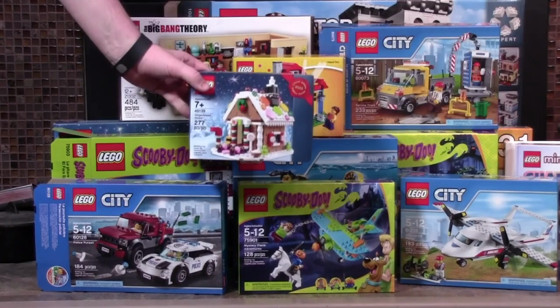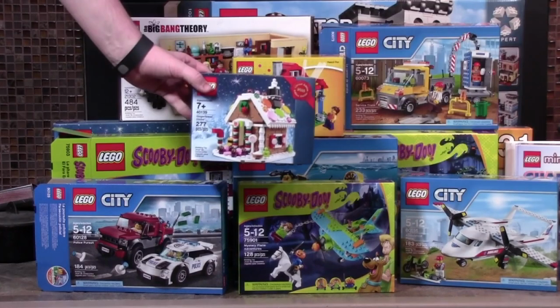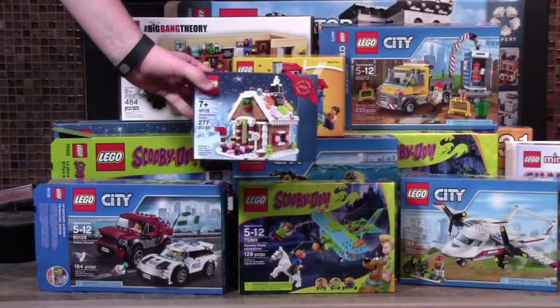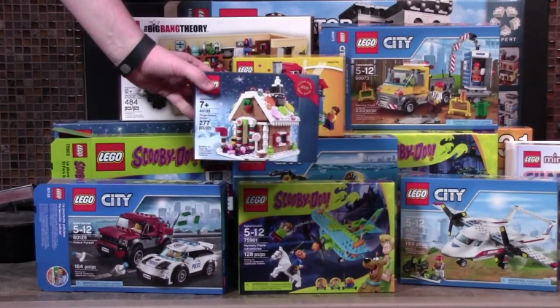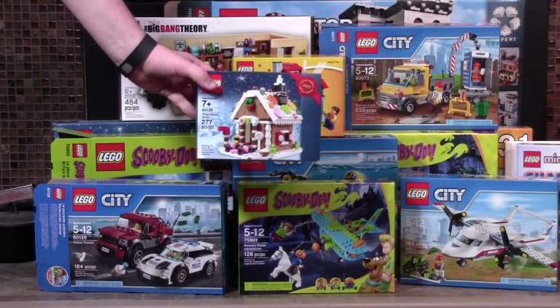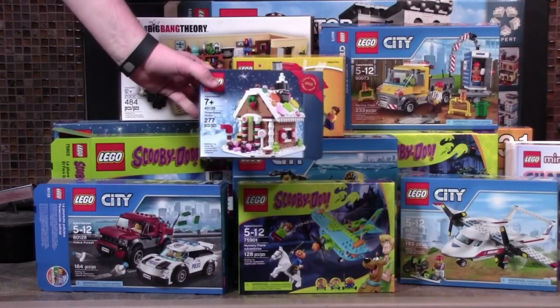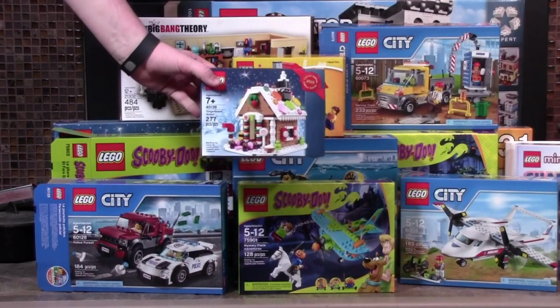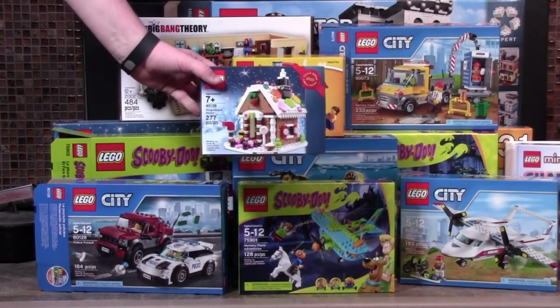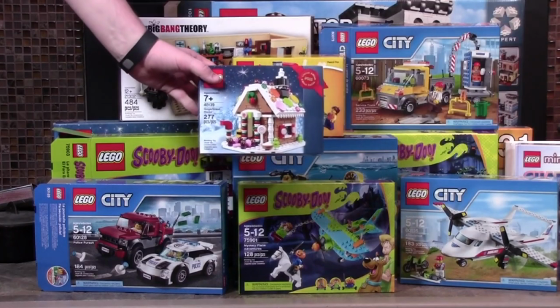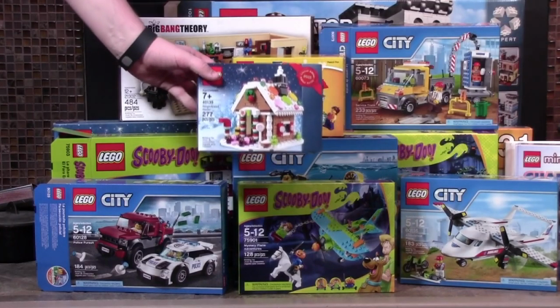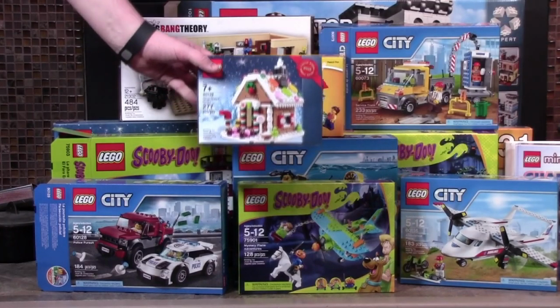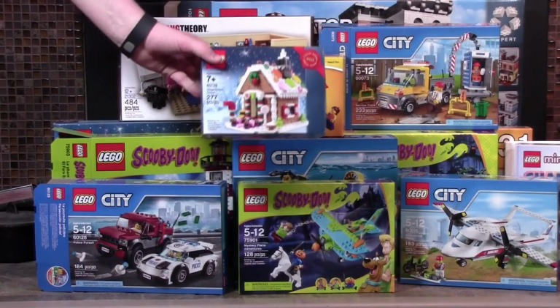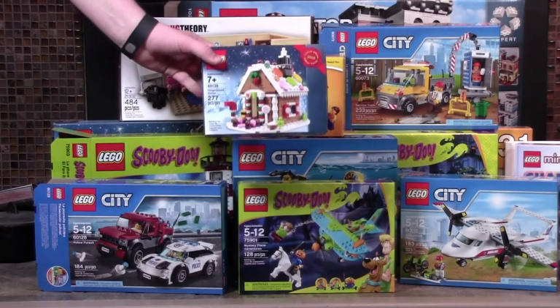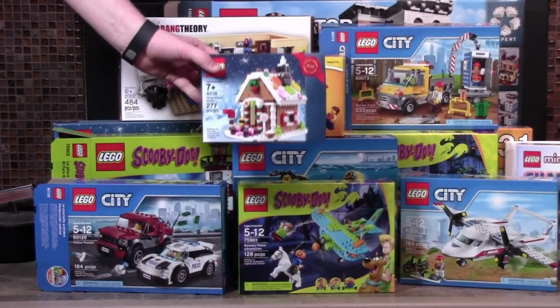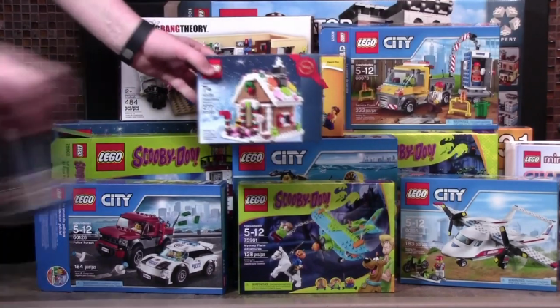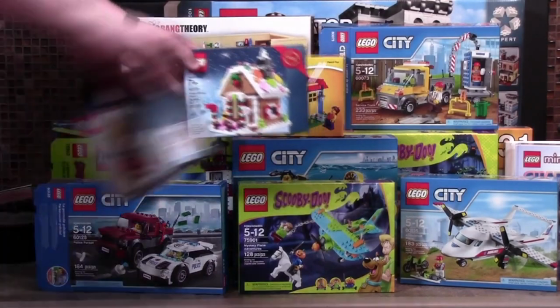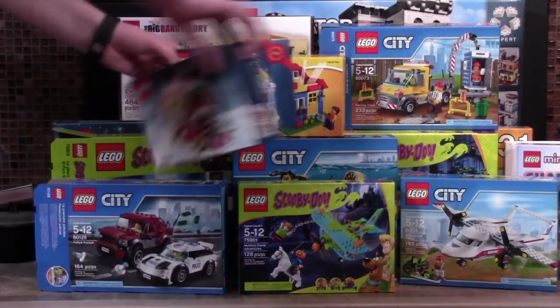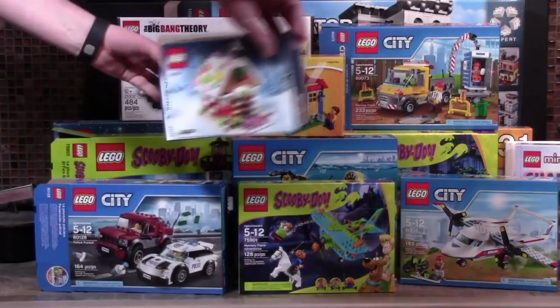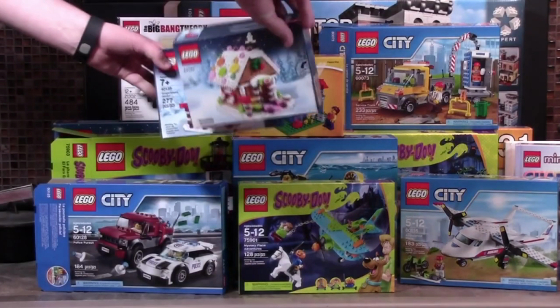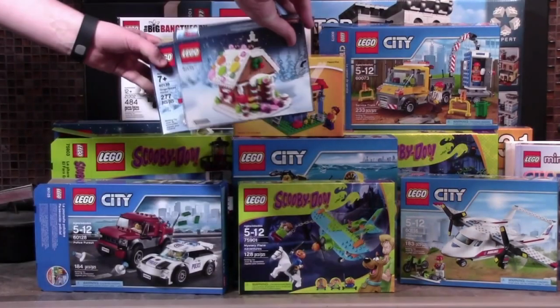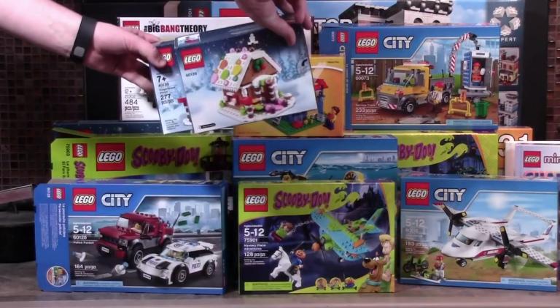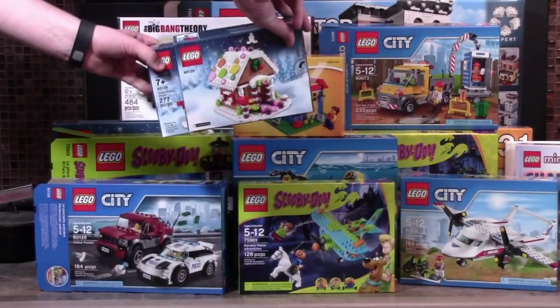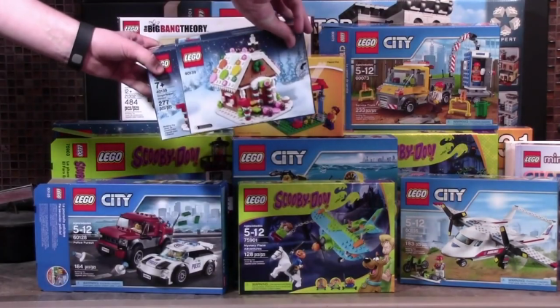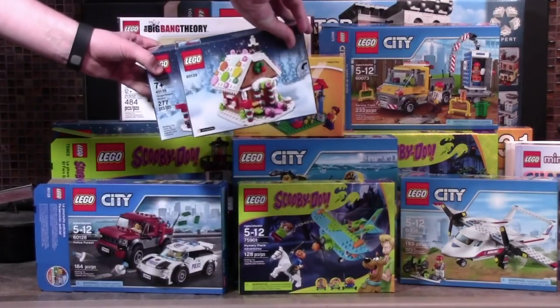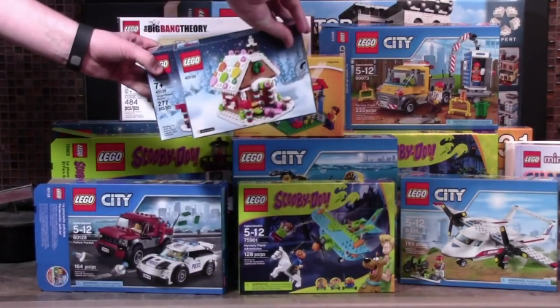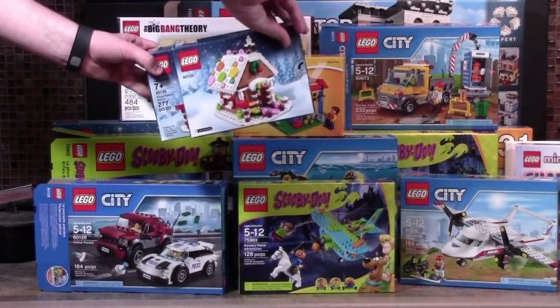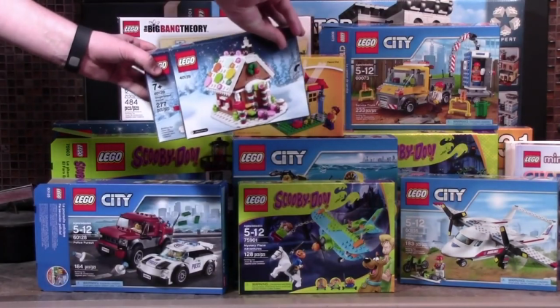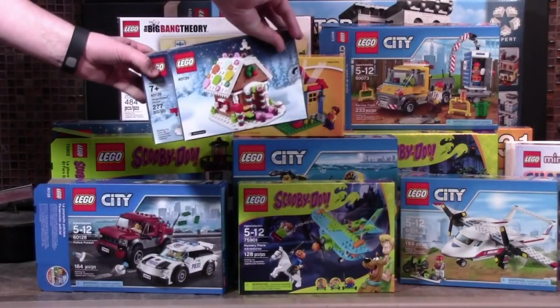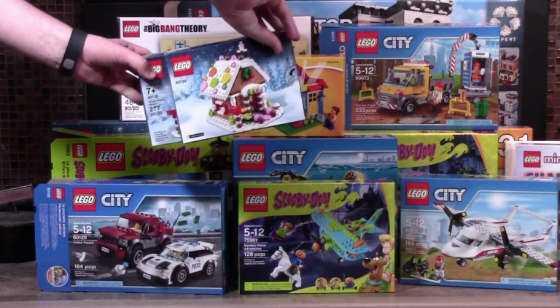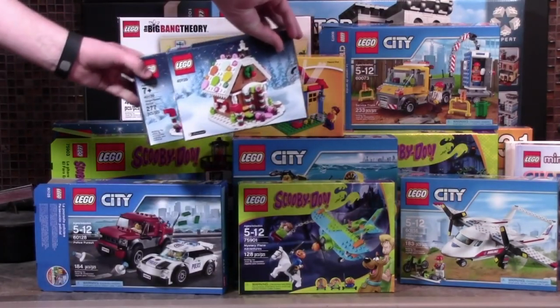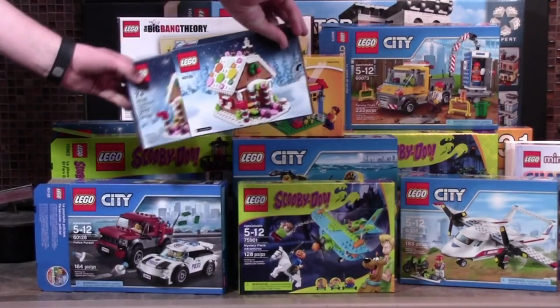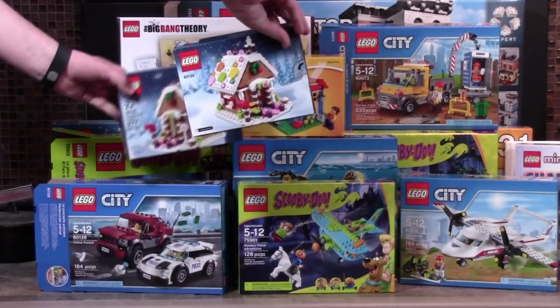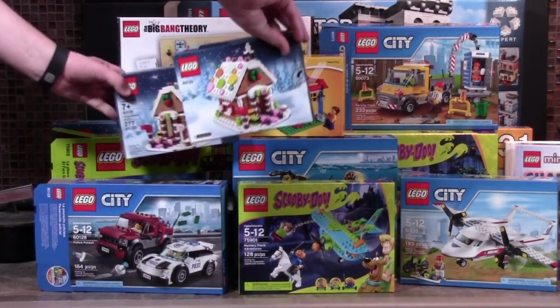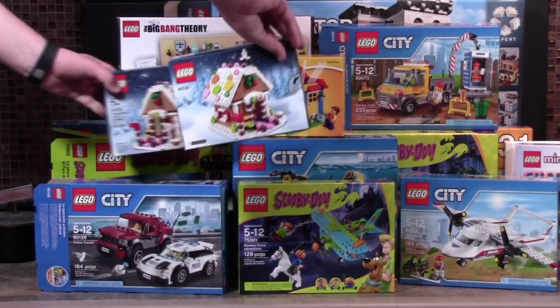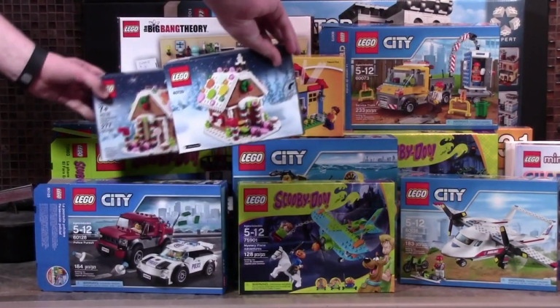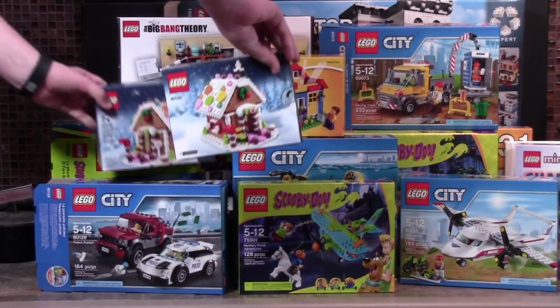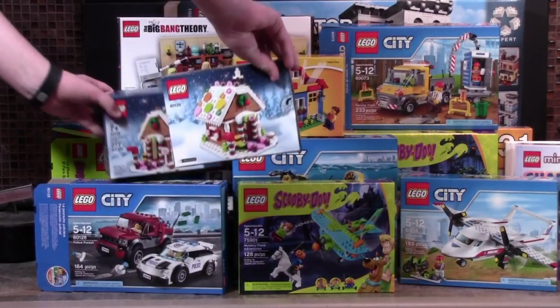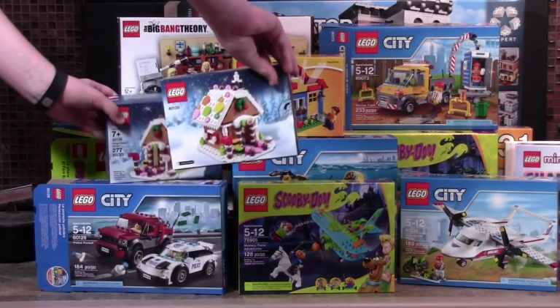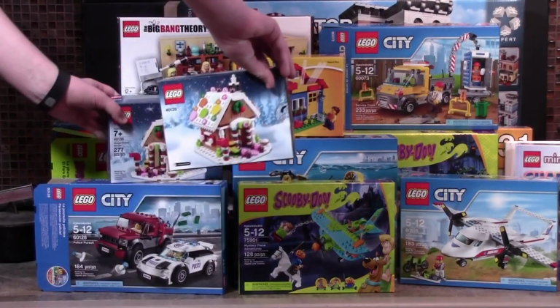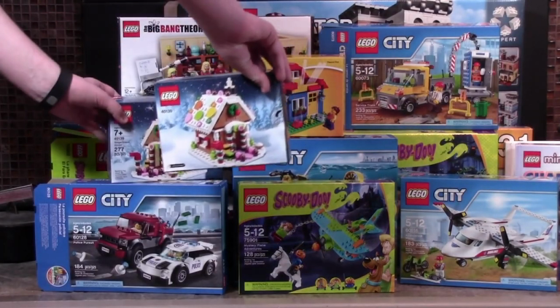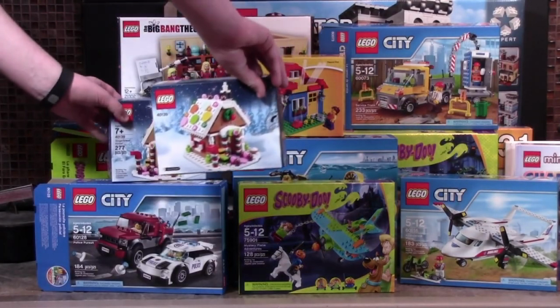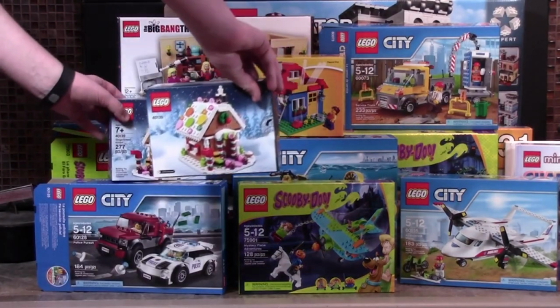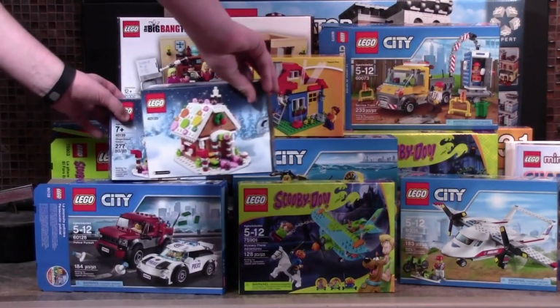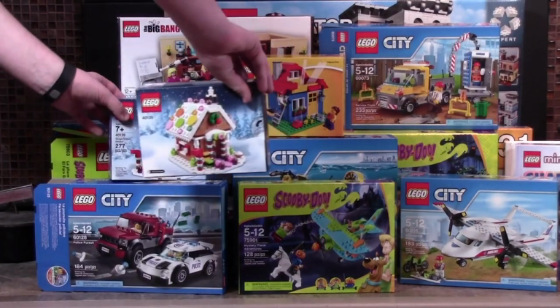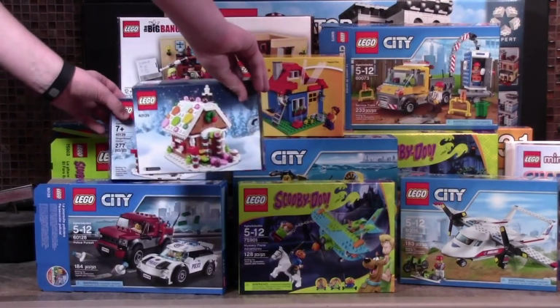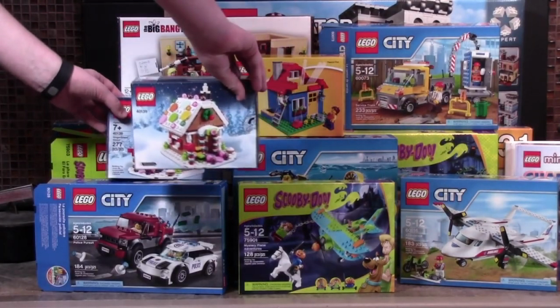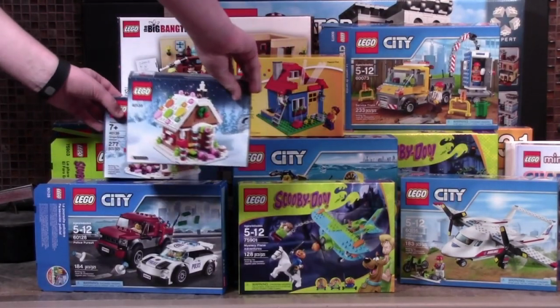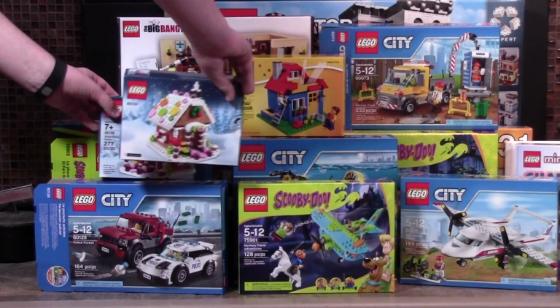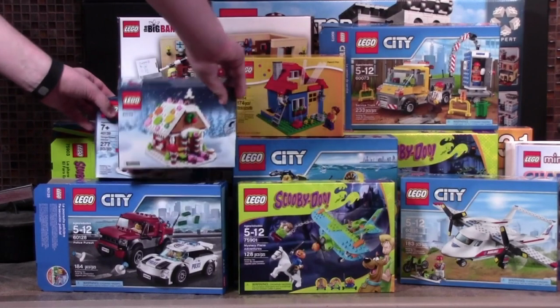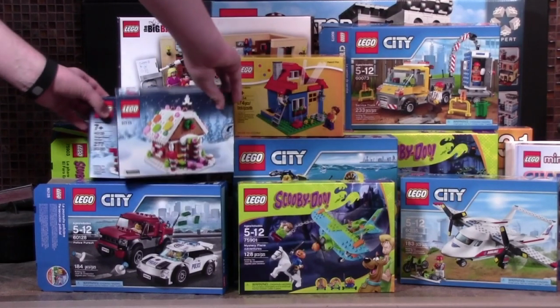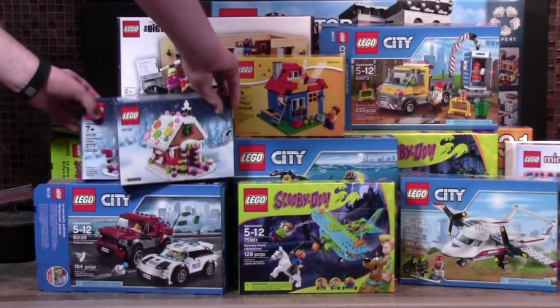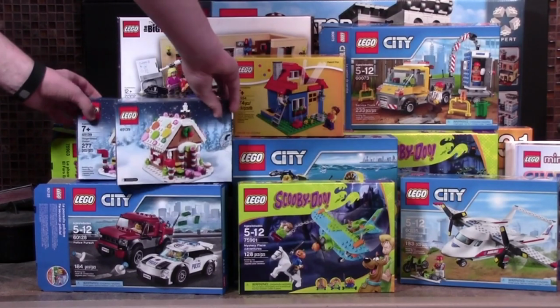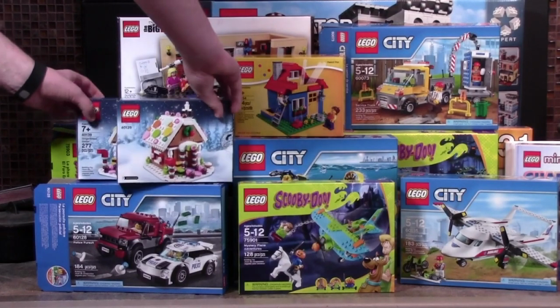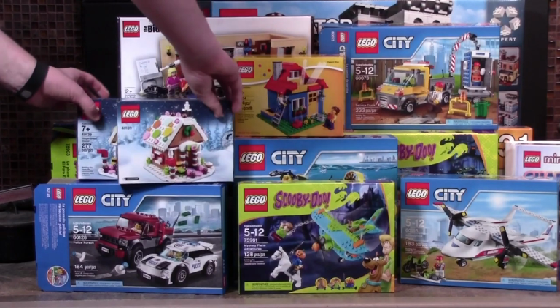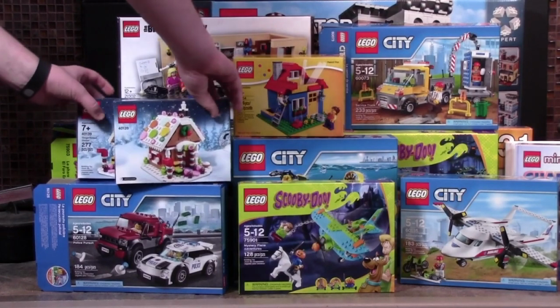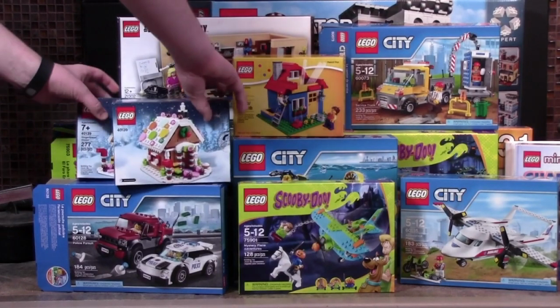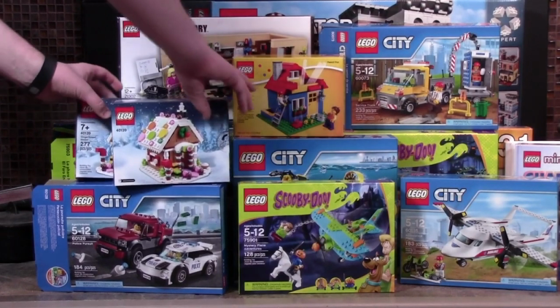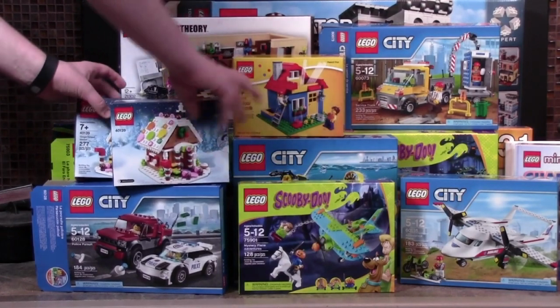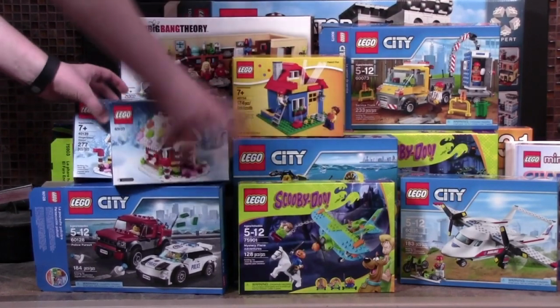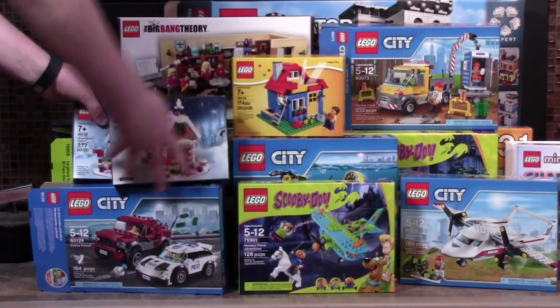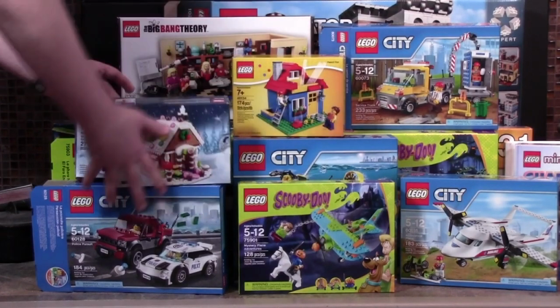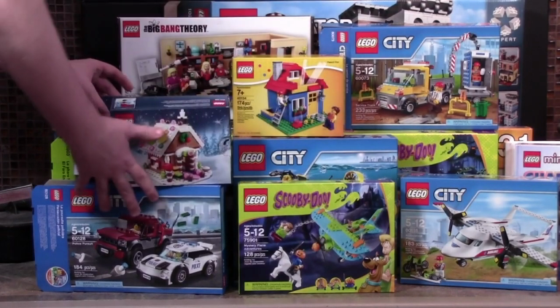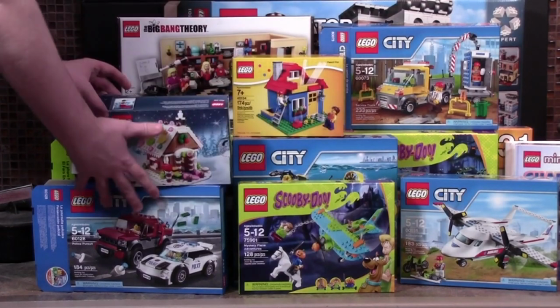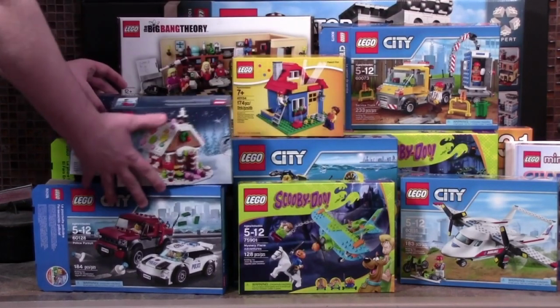I also got two of the LEGO Gingerbread House. I have built one of them and it is a very, very cool set.